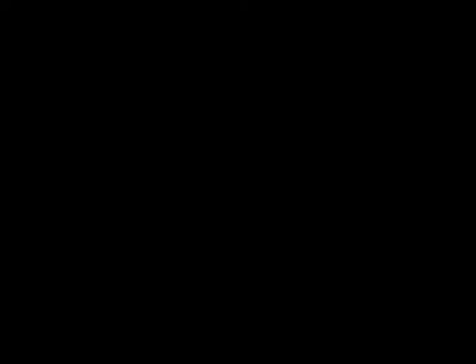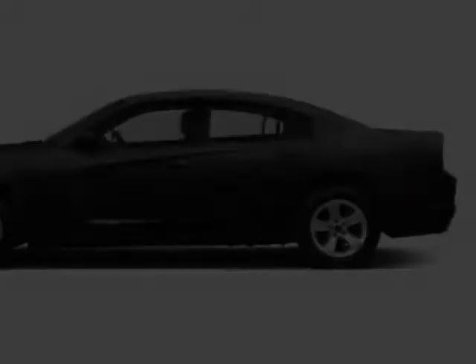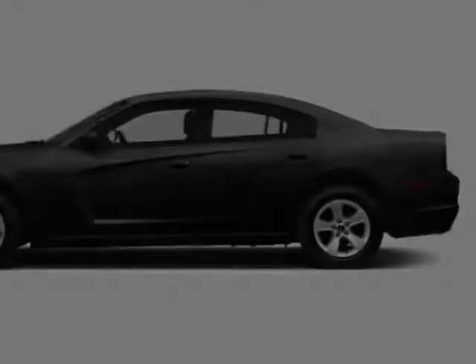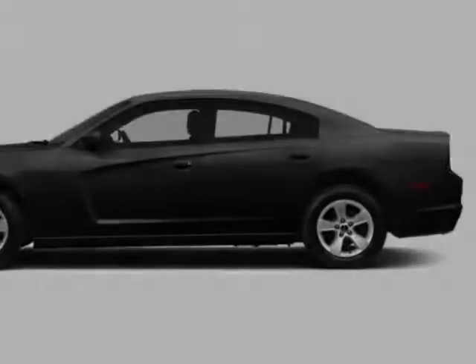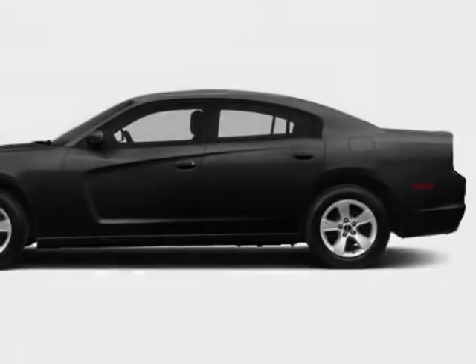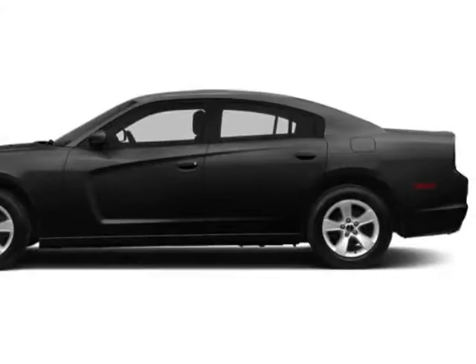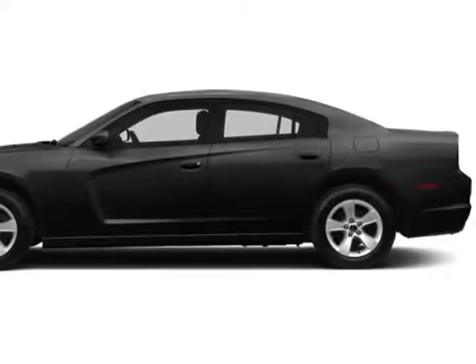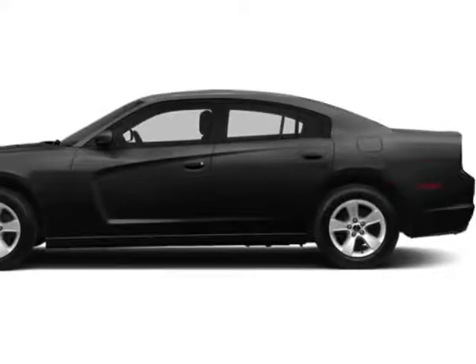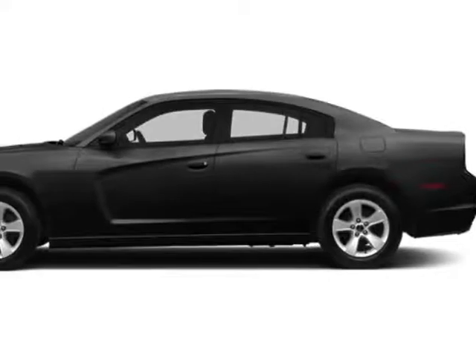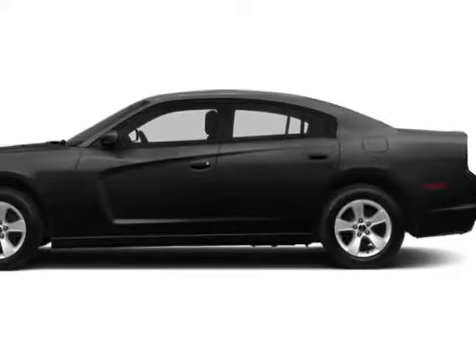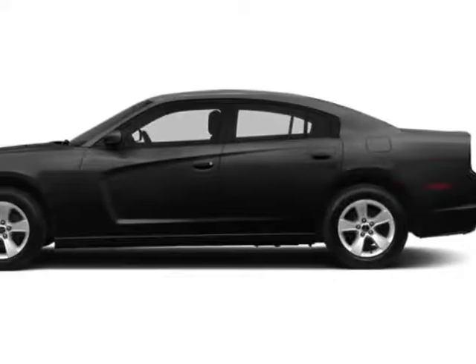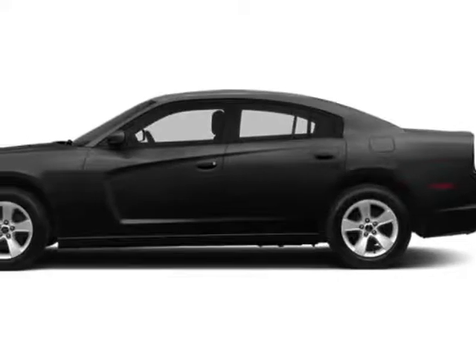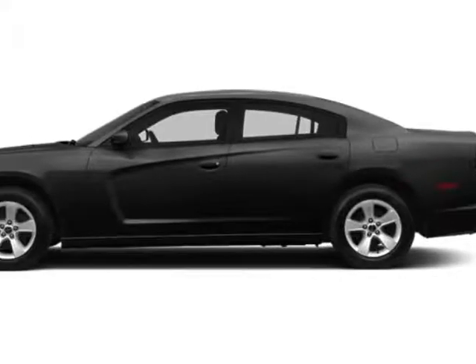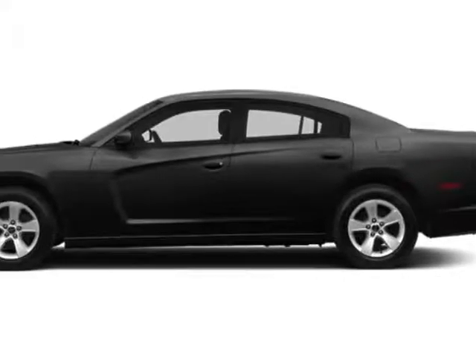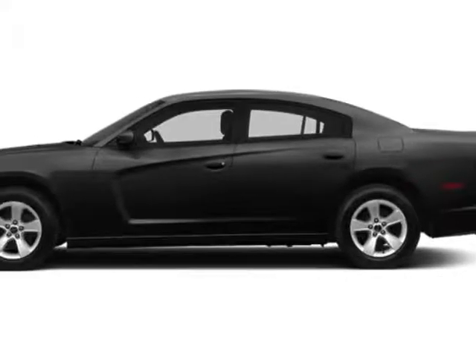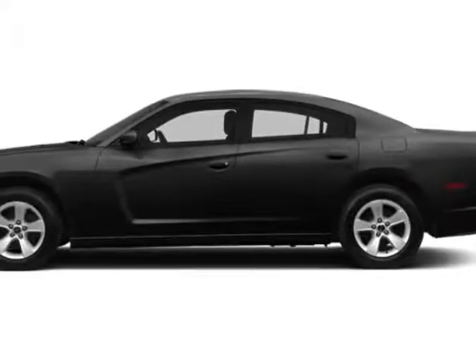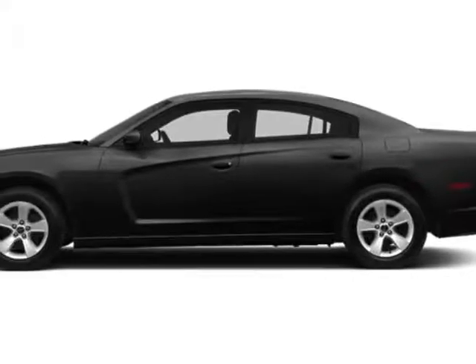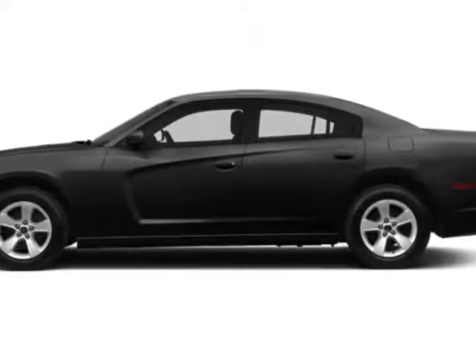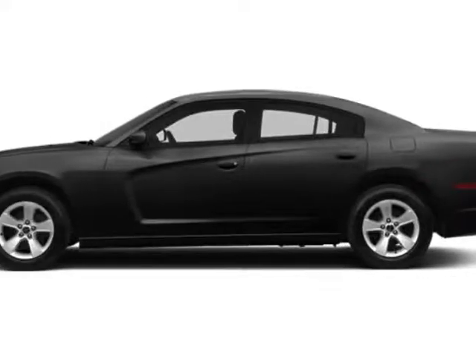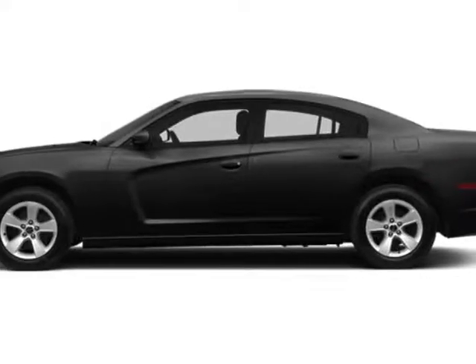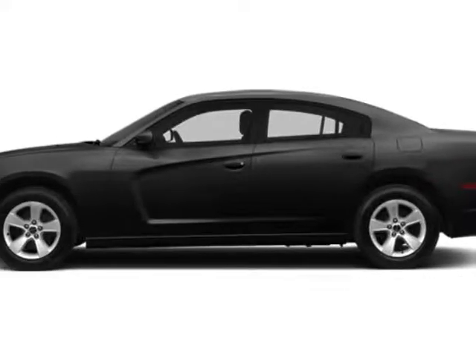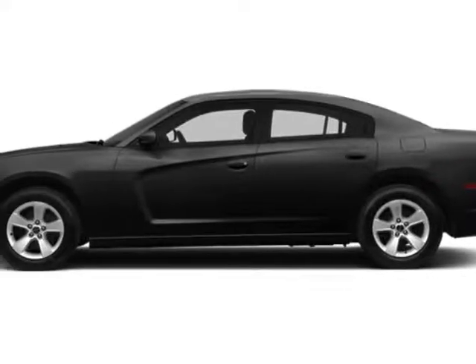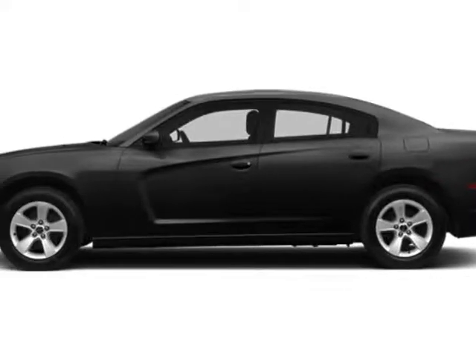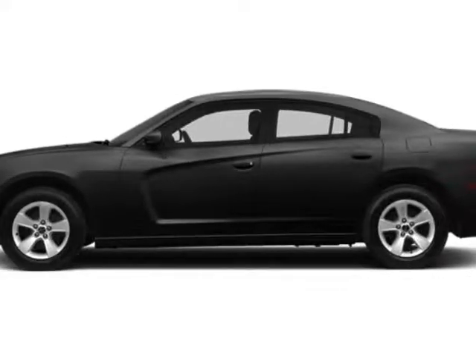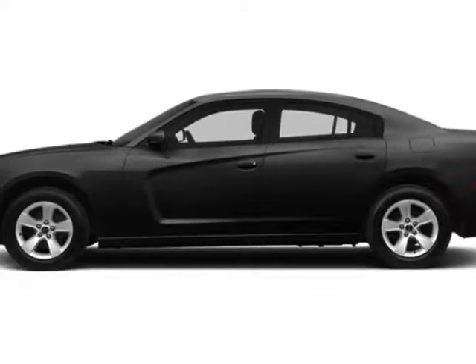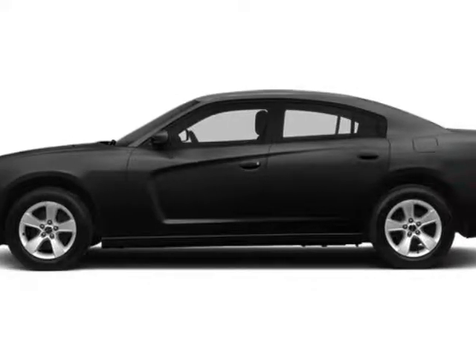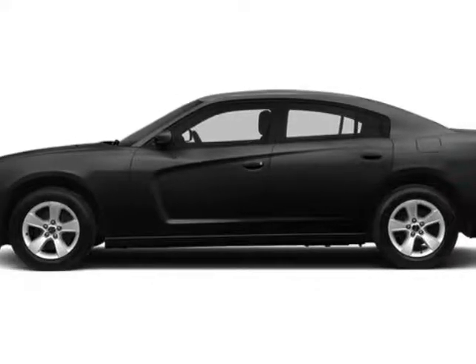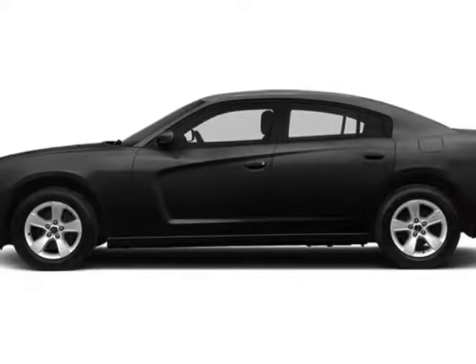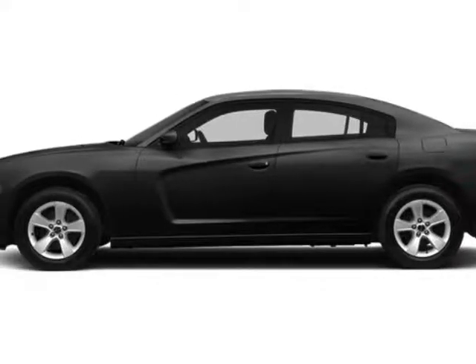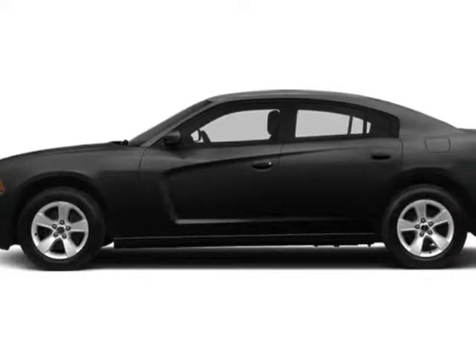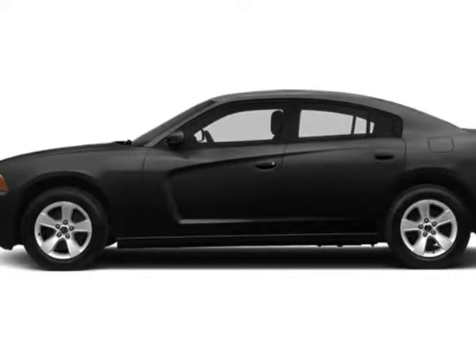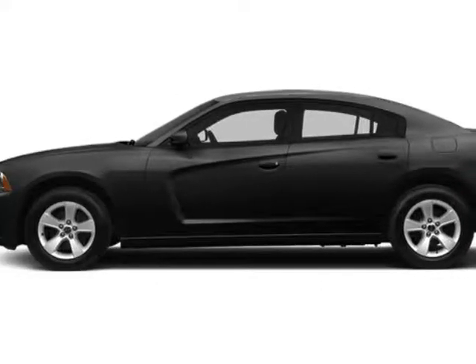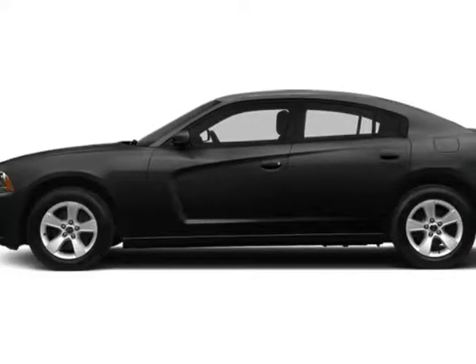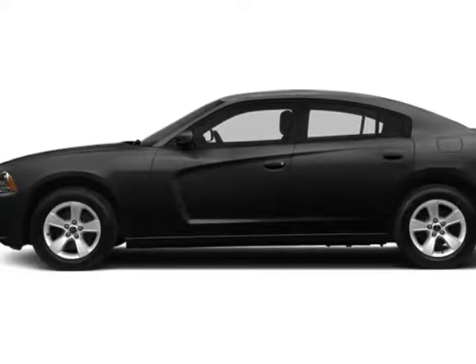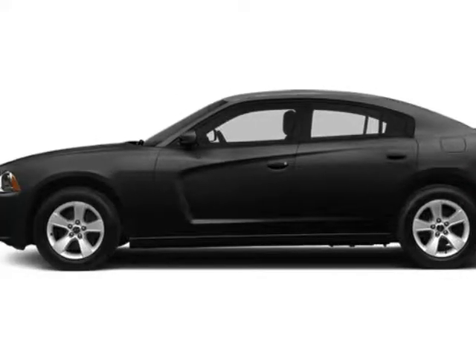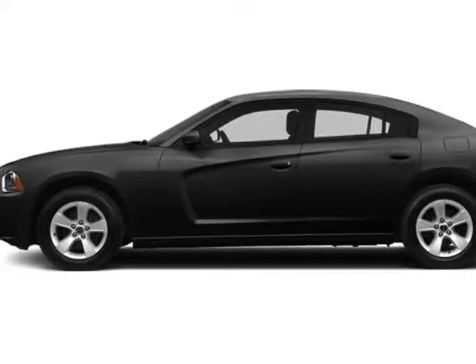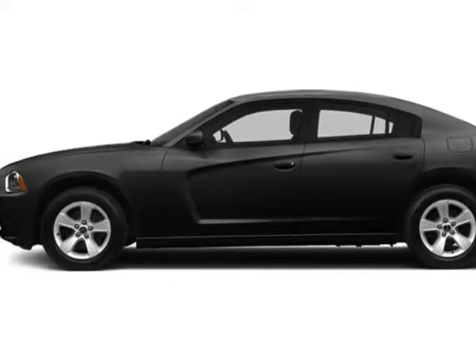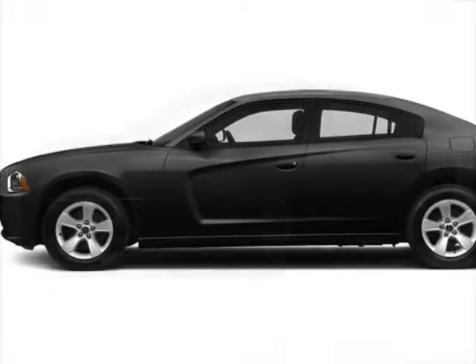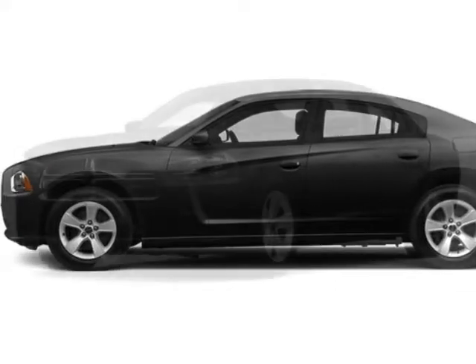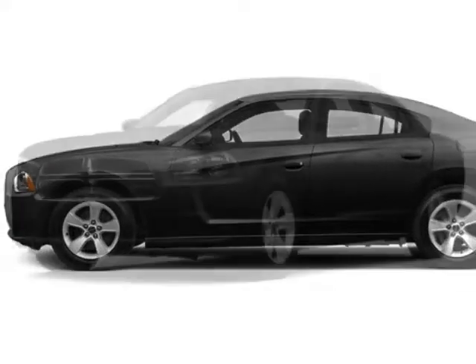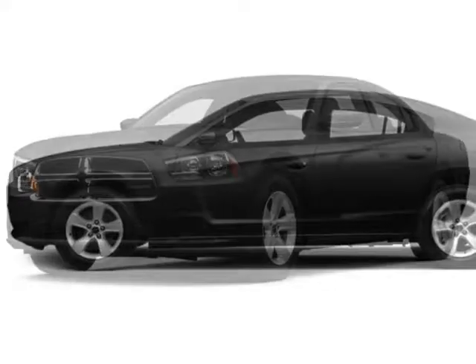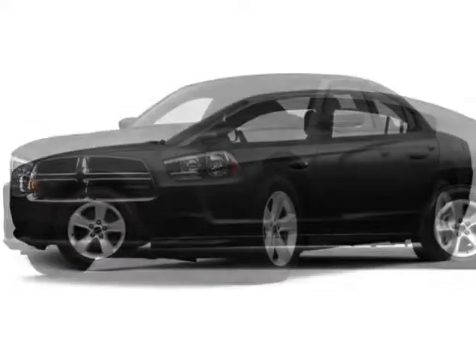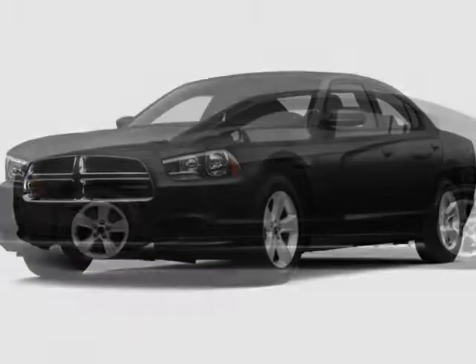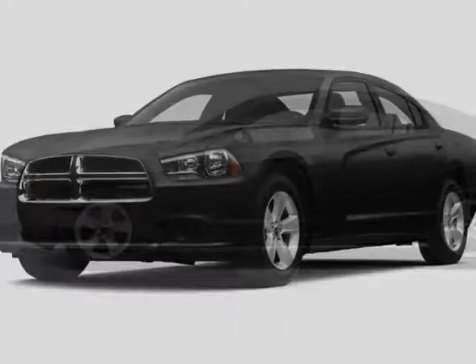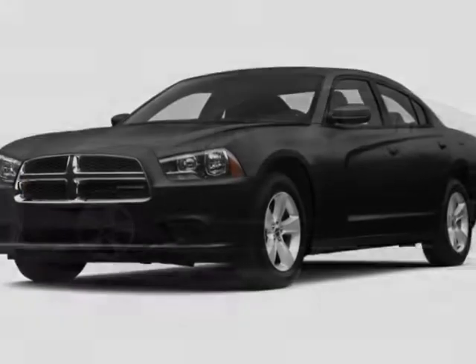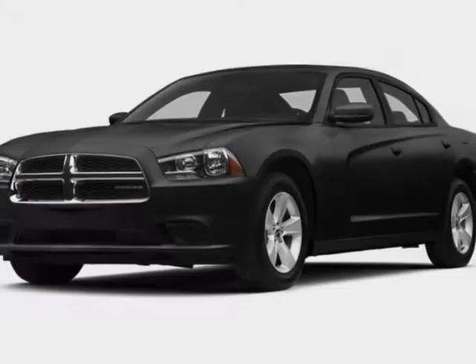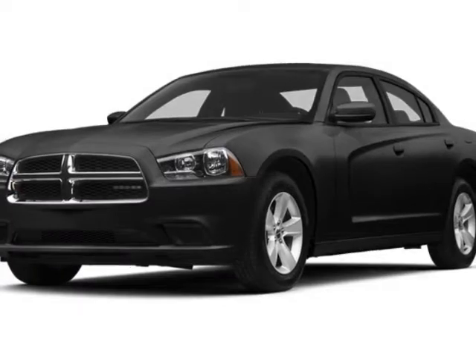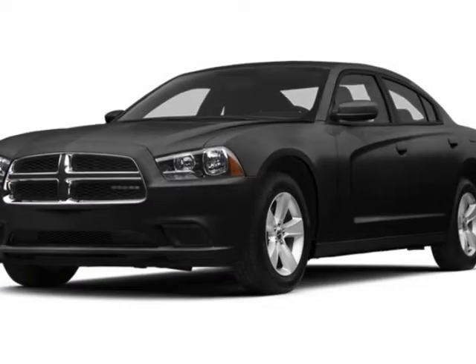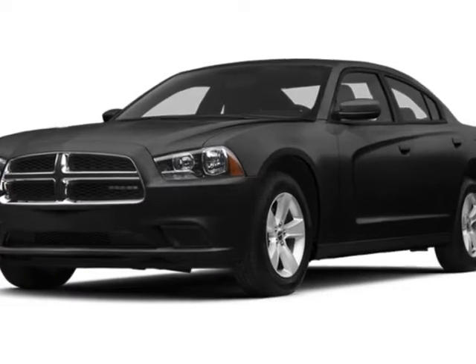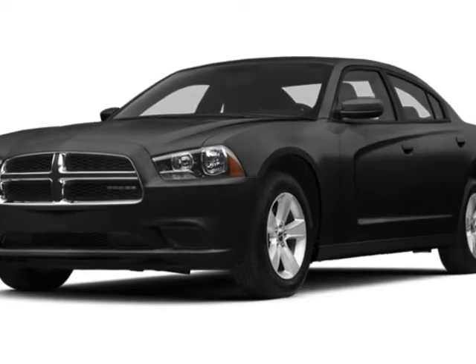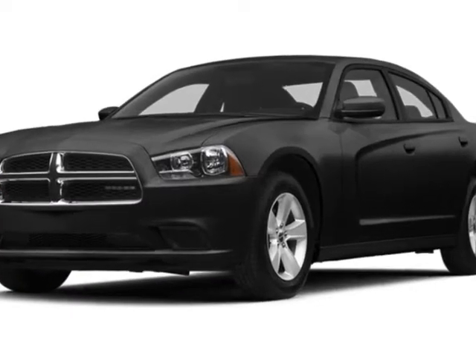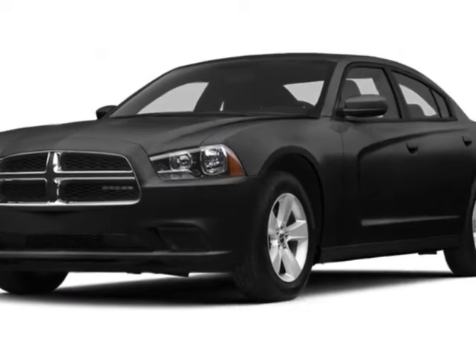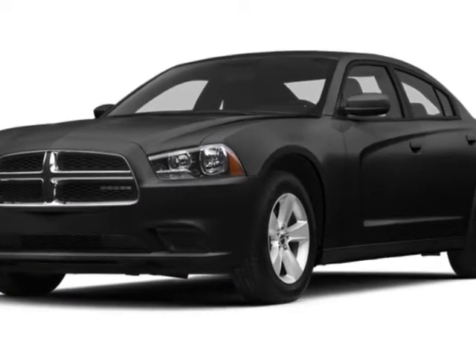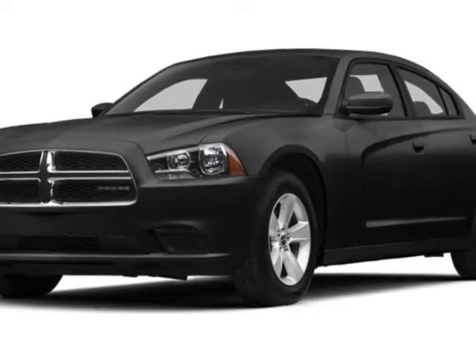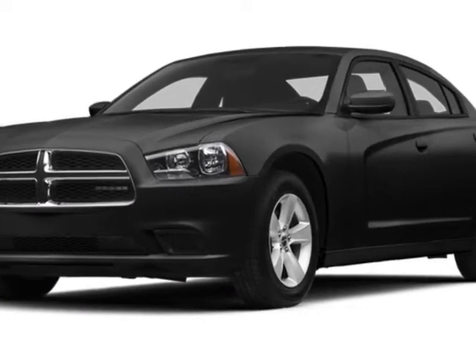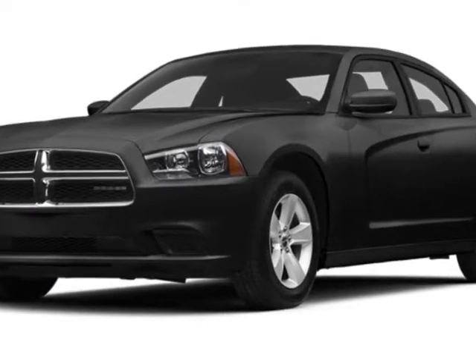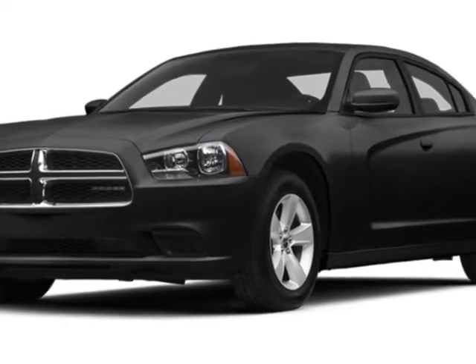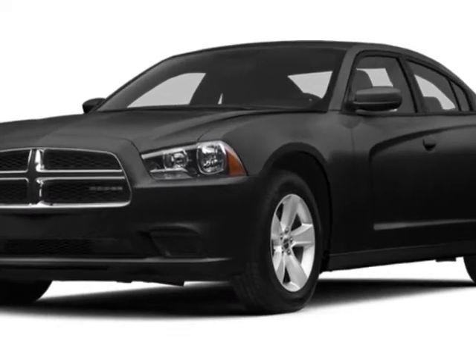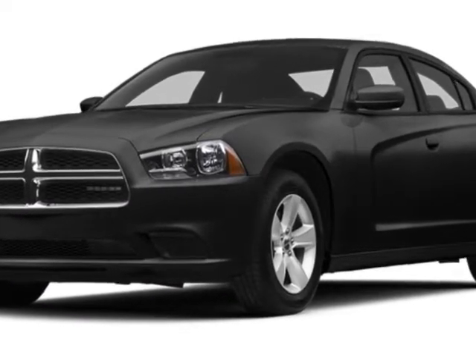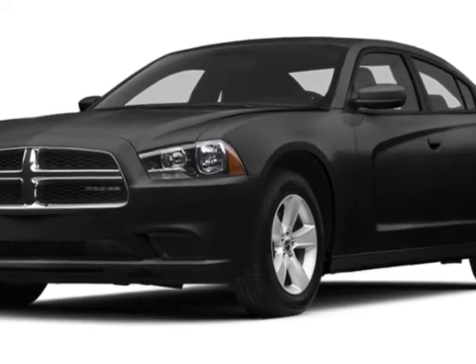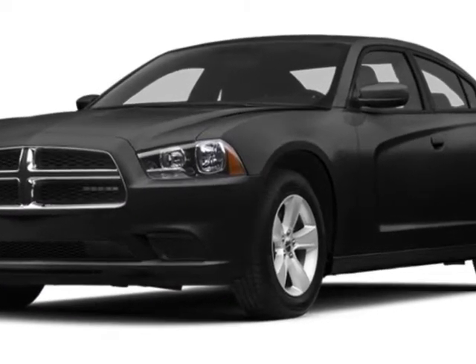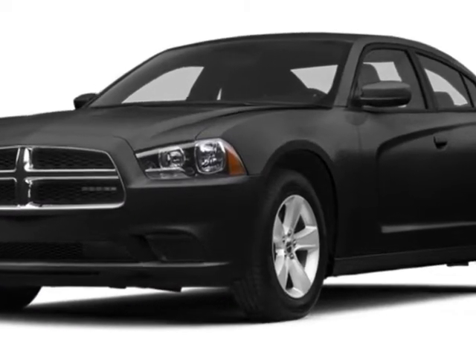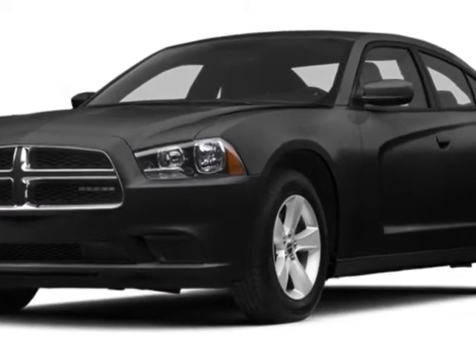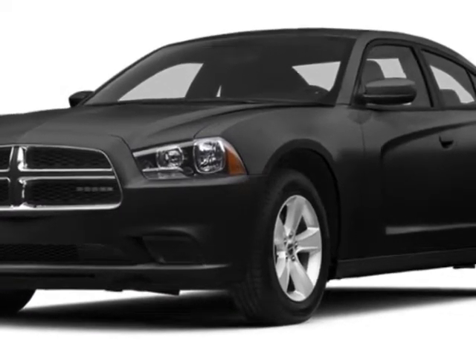Check out this 2013 Dodge Charger. This Charger has just under 91,500 miles.